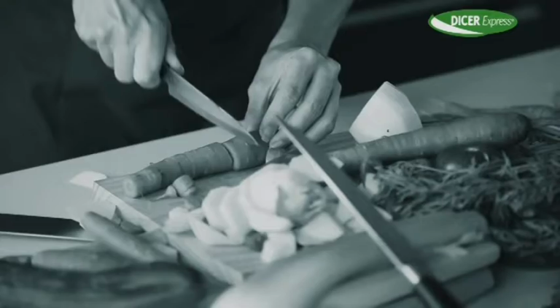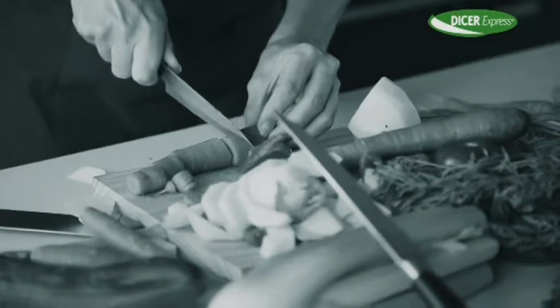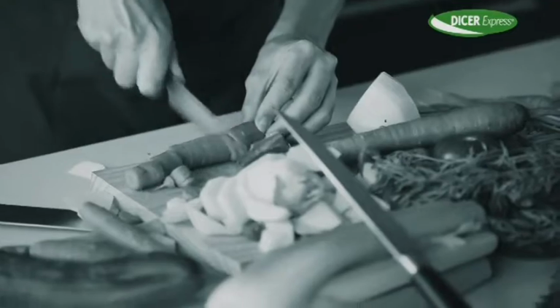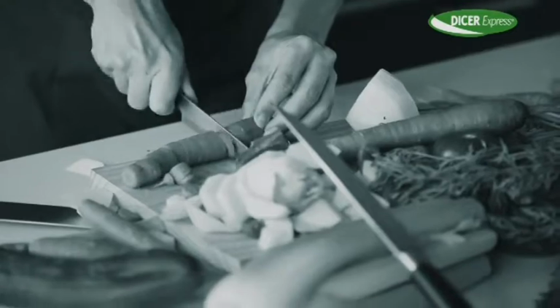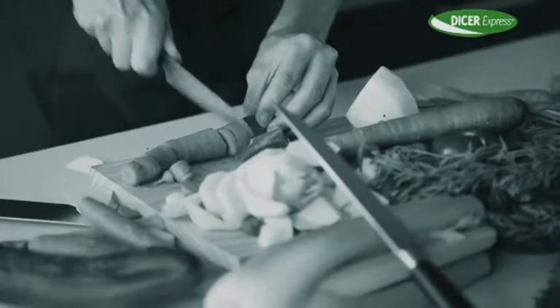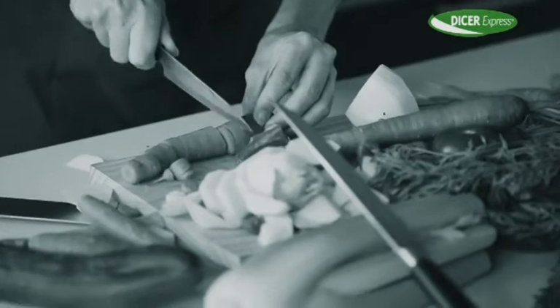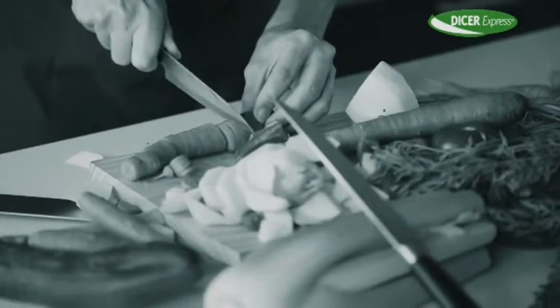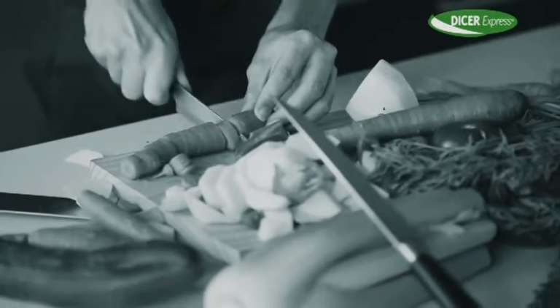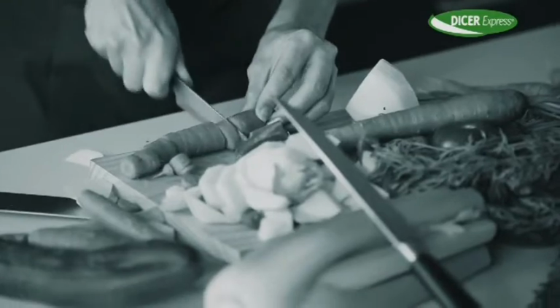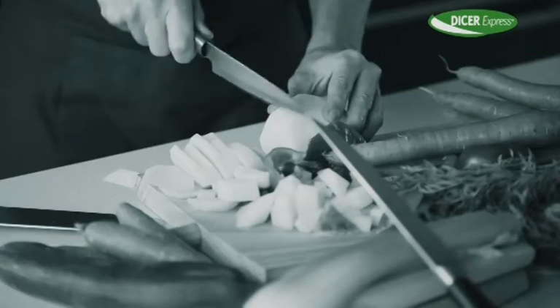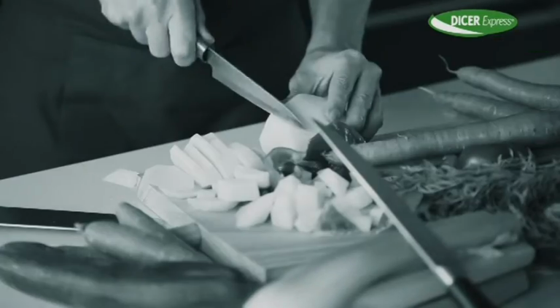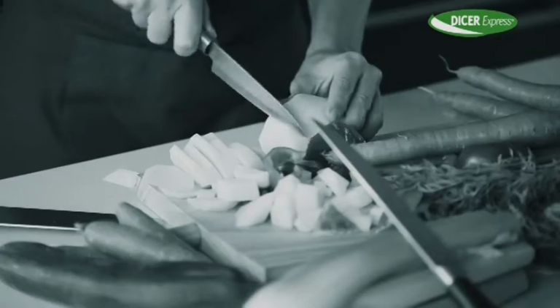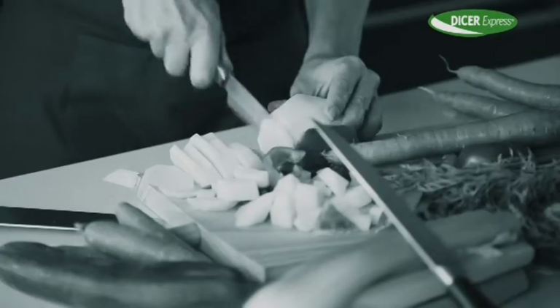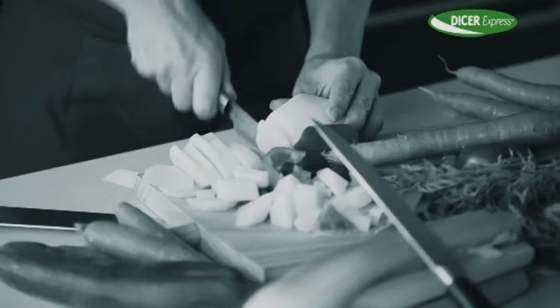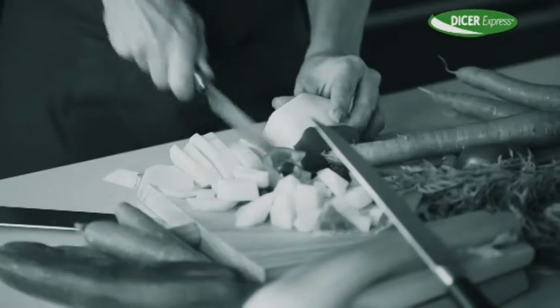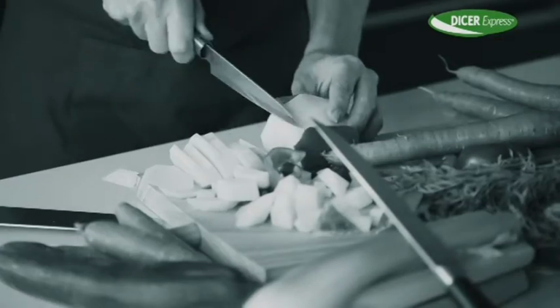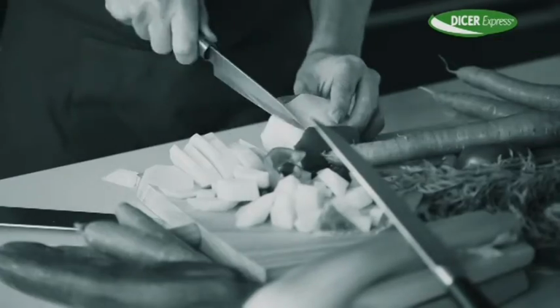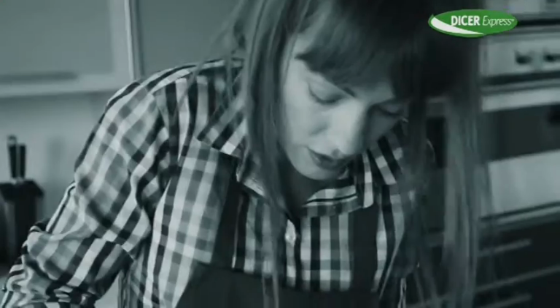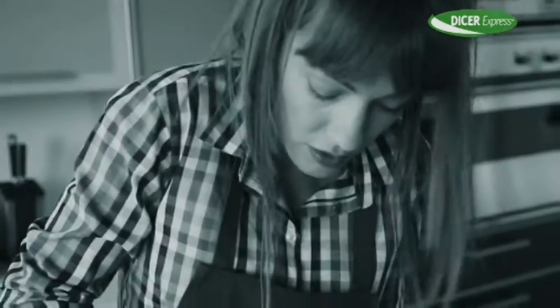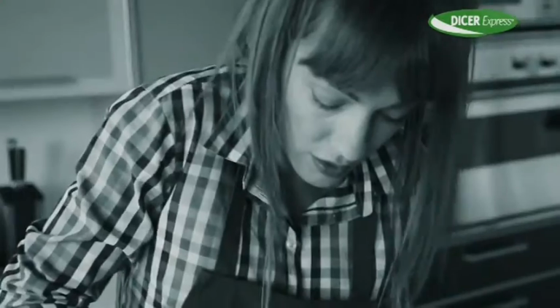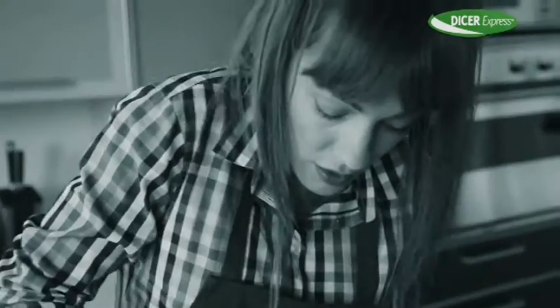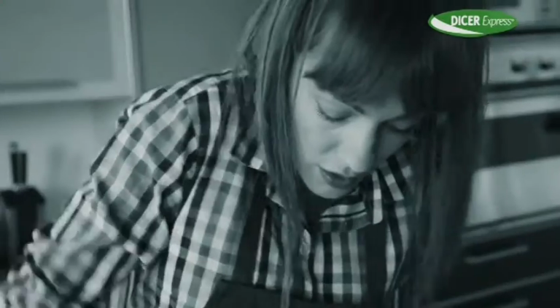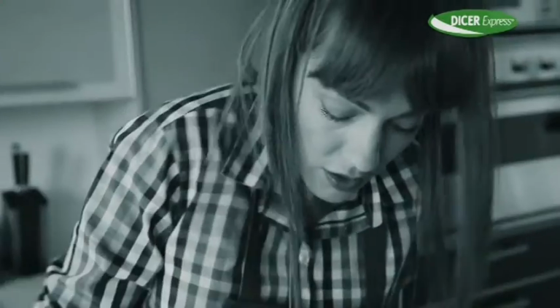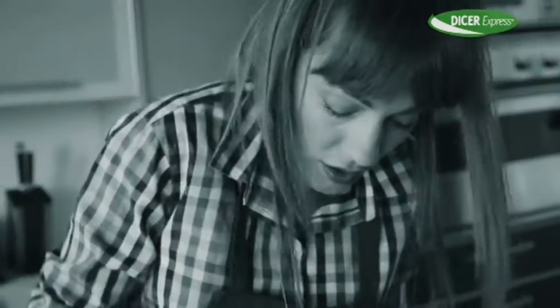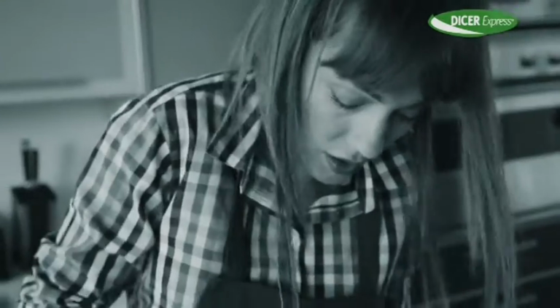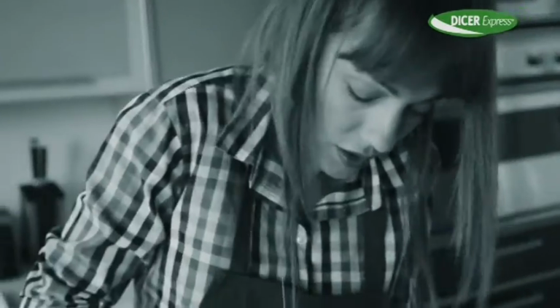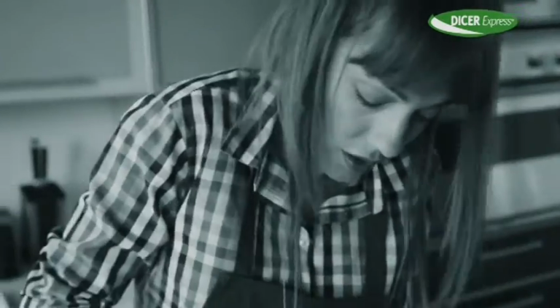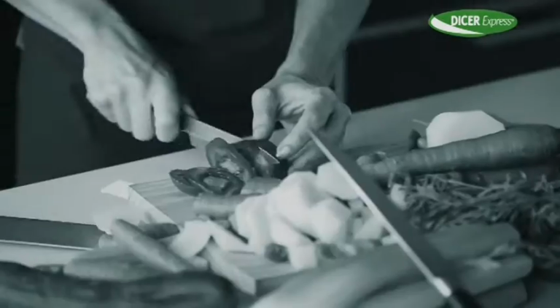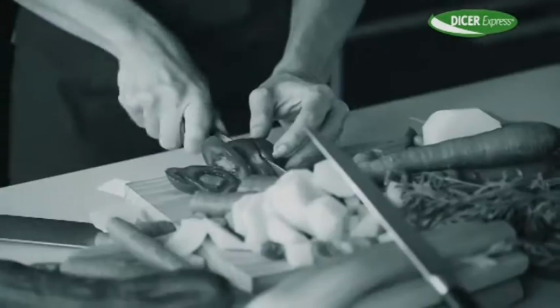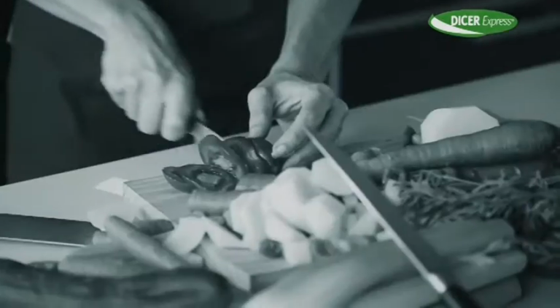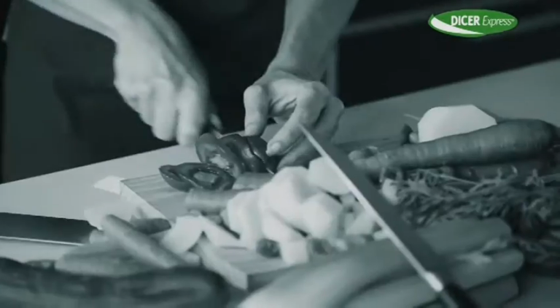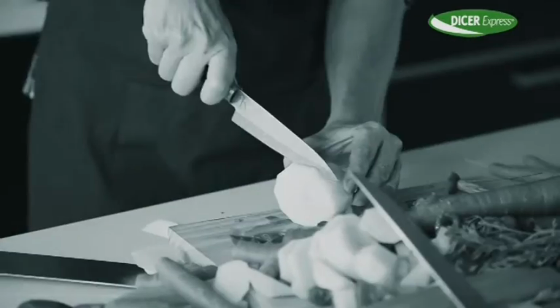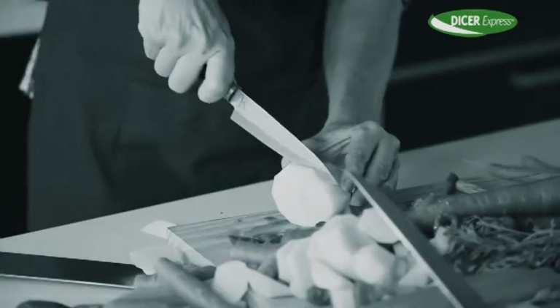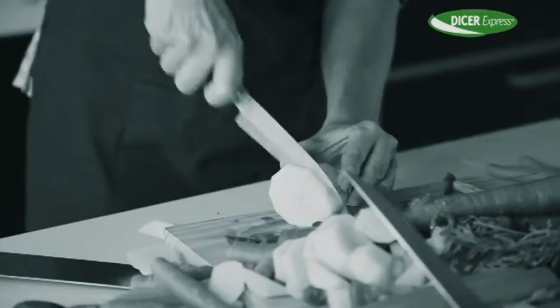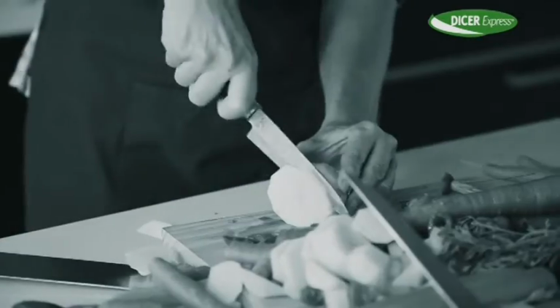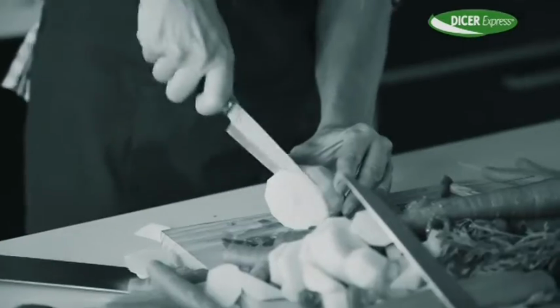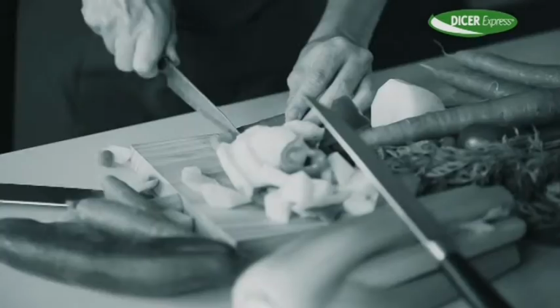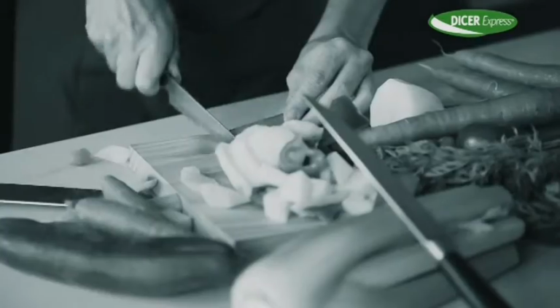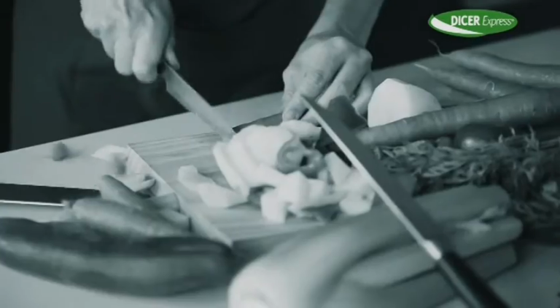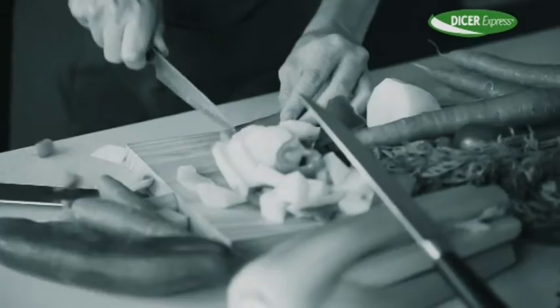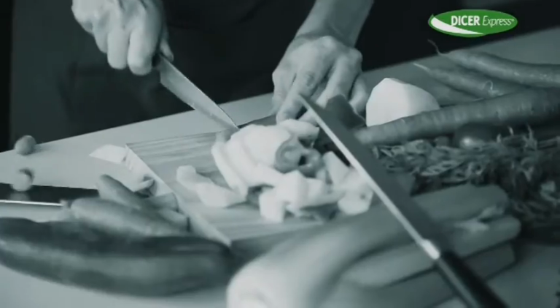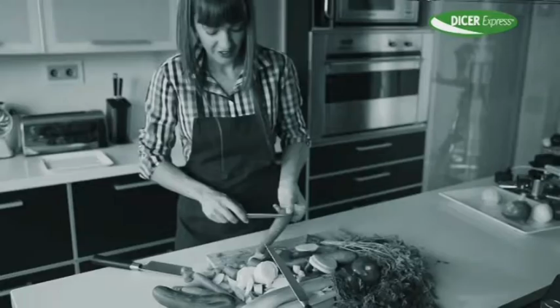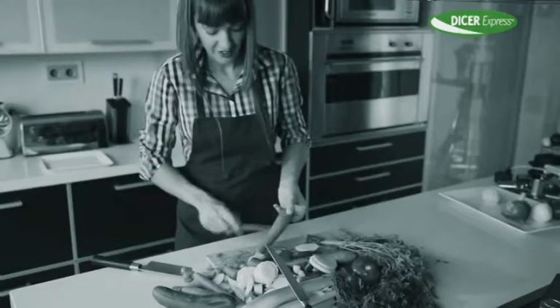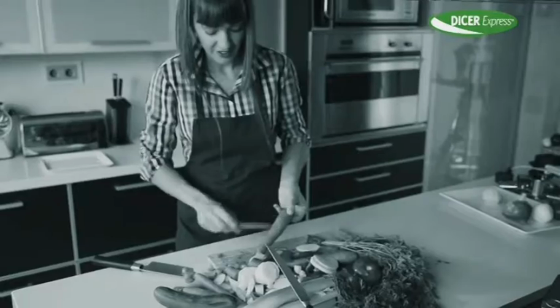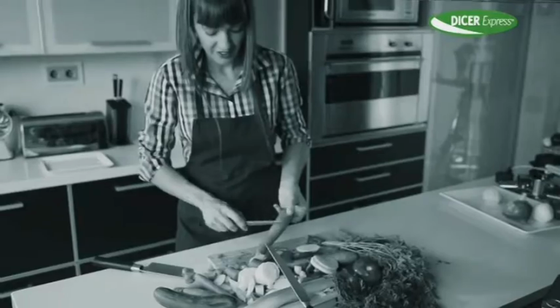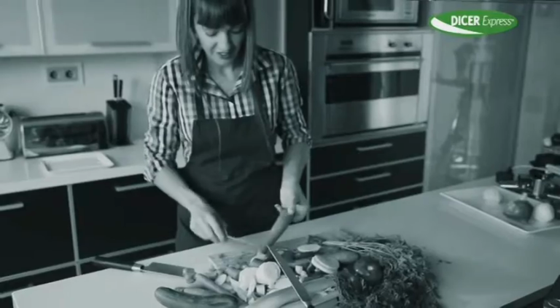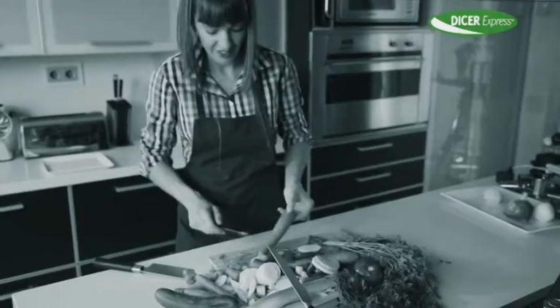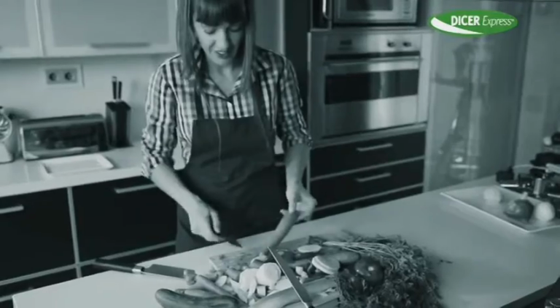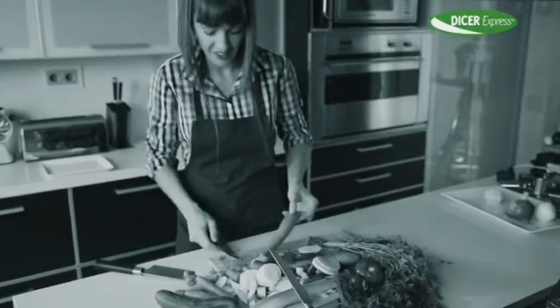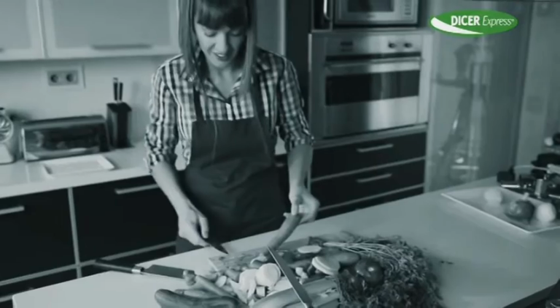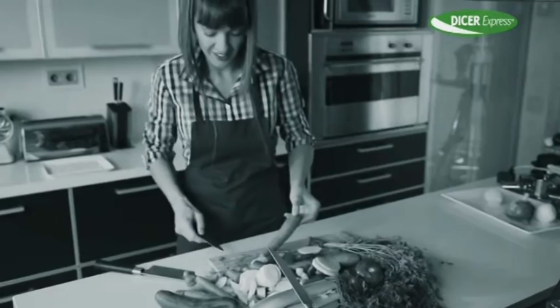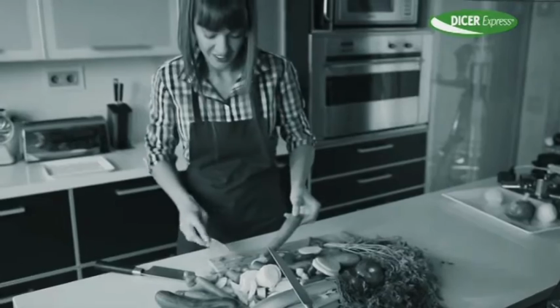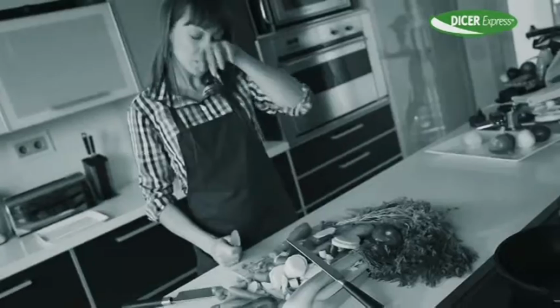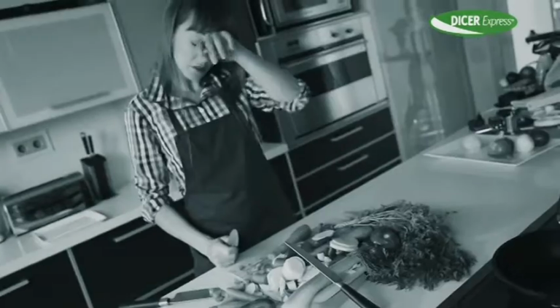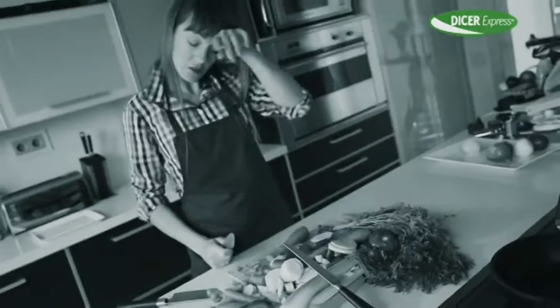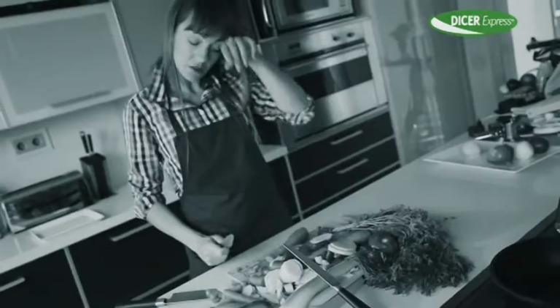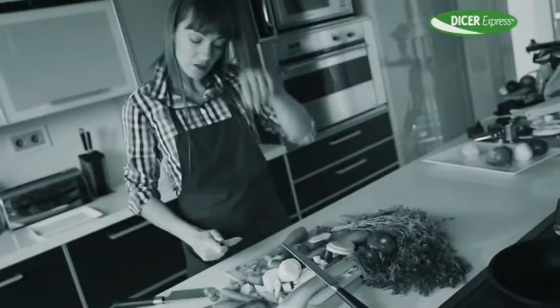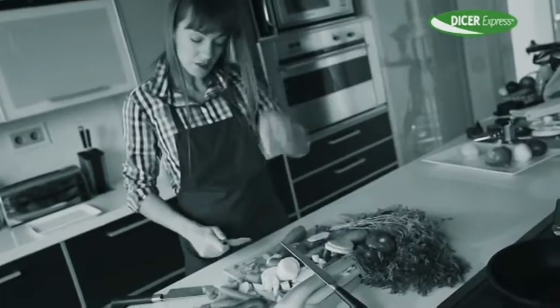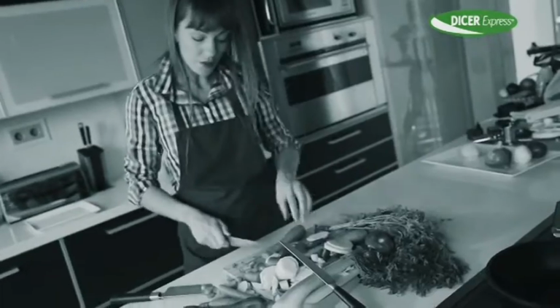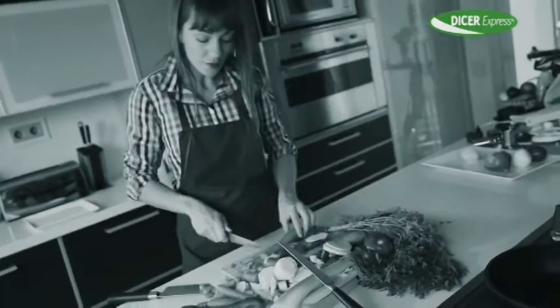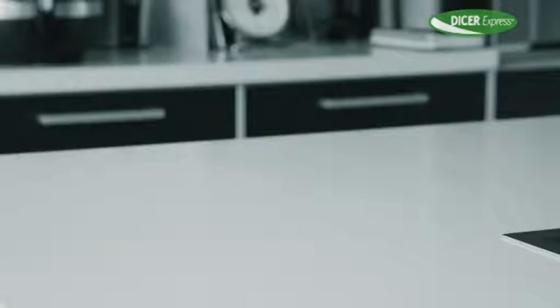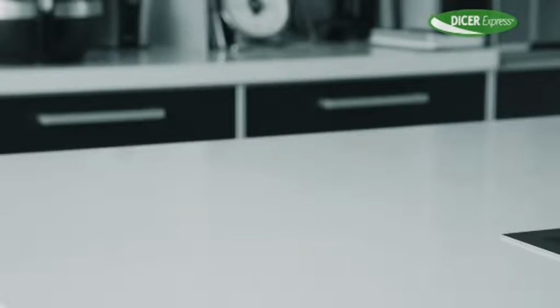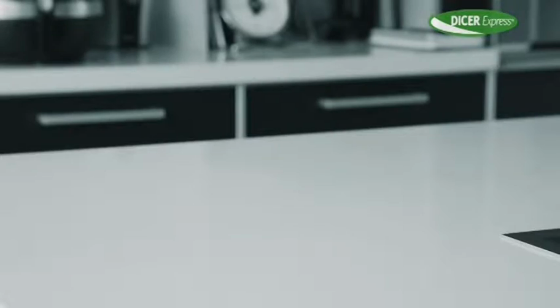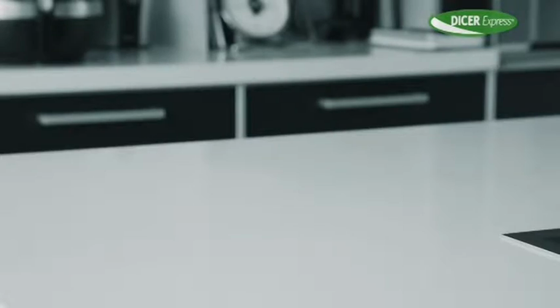Do you spend hours in the kitchen preparing food? Tired of chopping, slicing, dicing and grating day in day out?